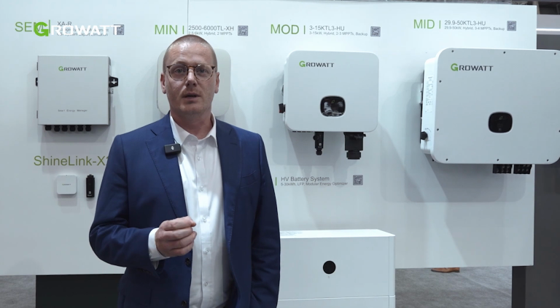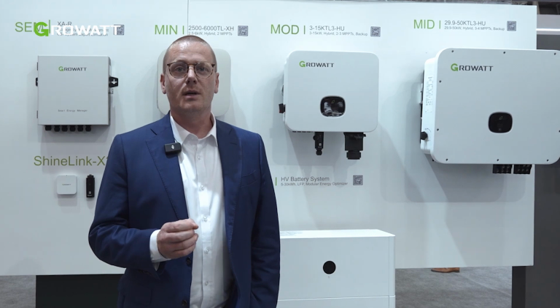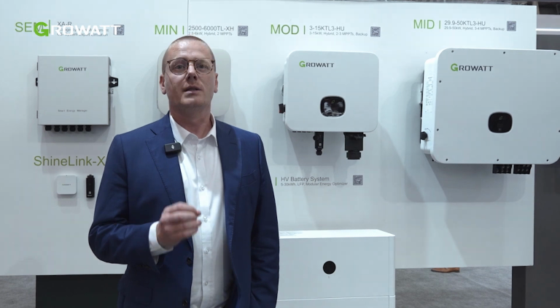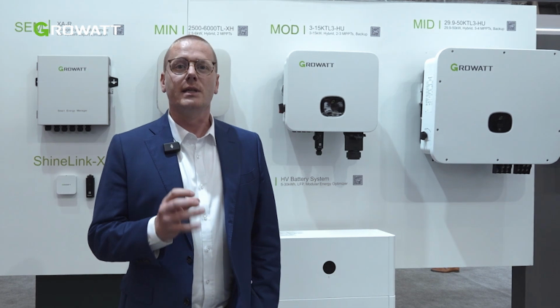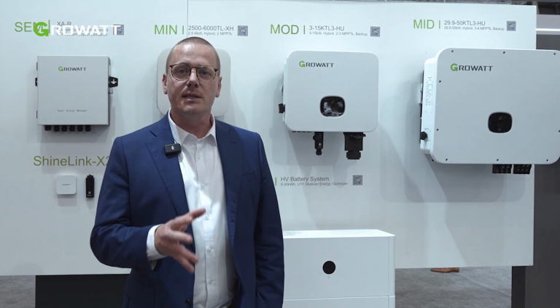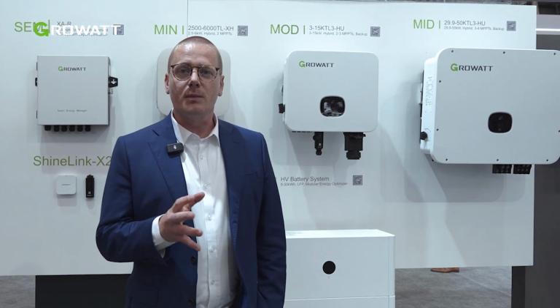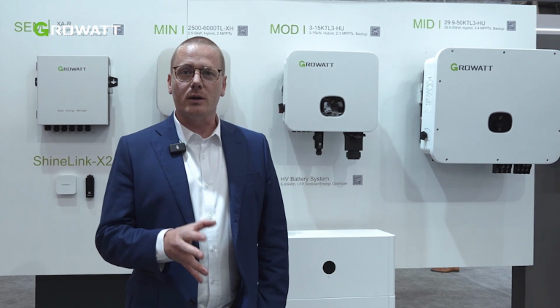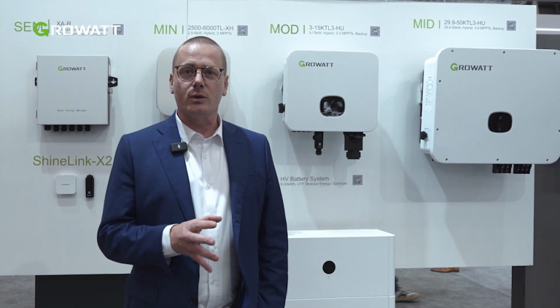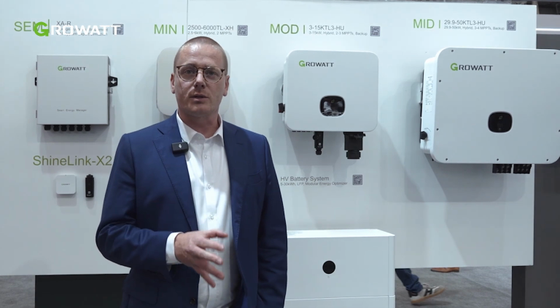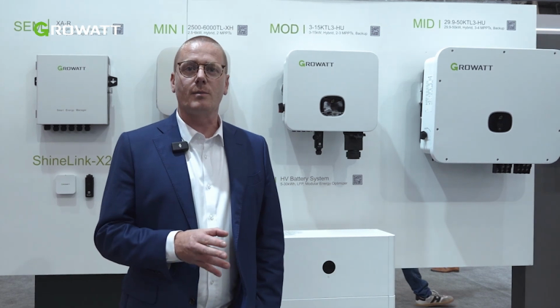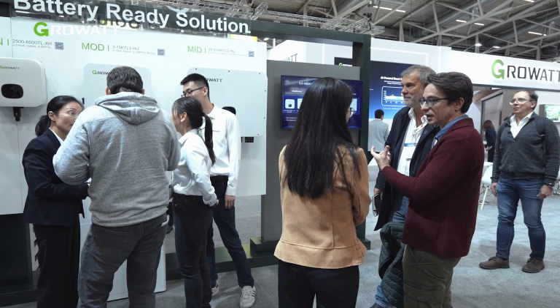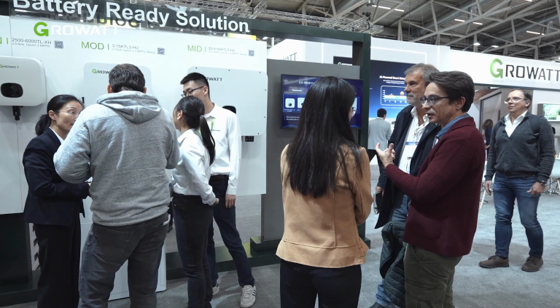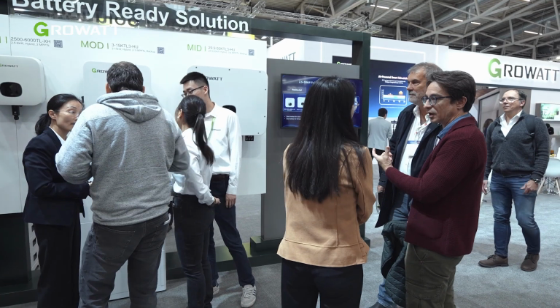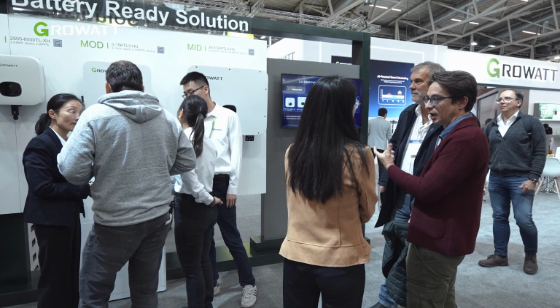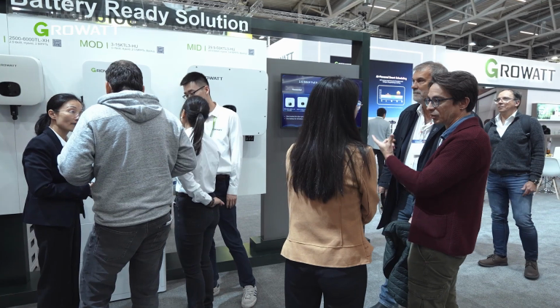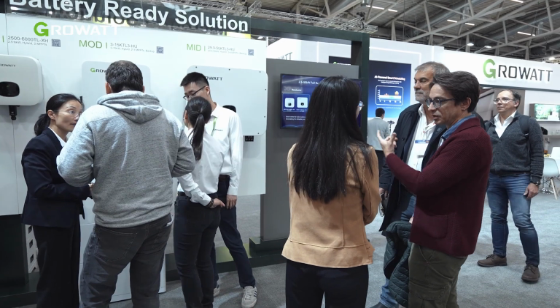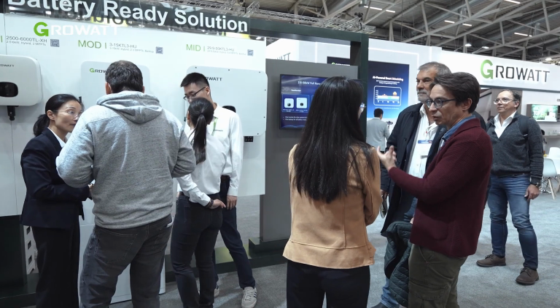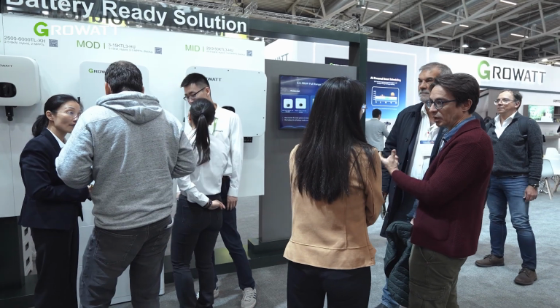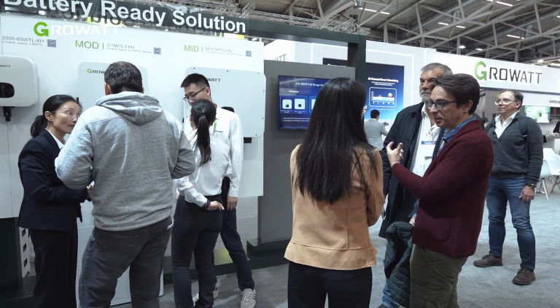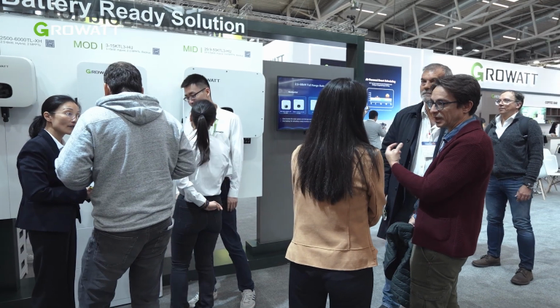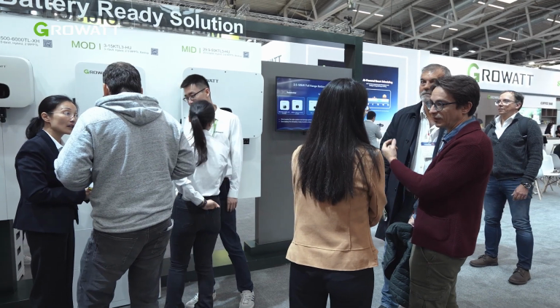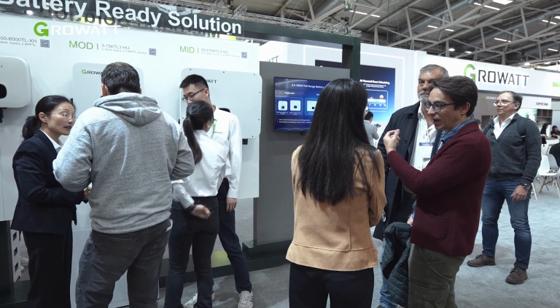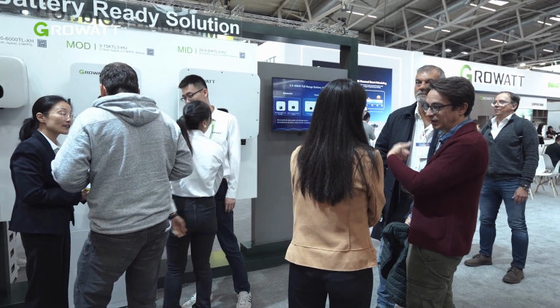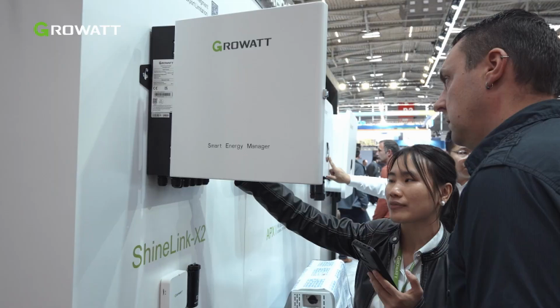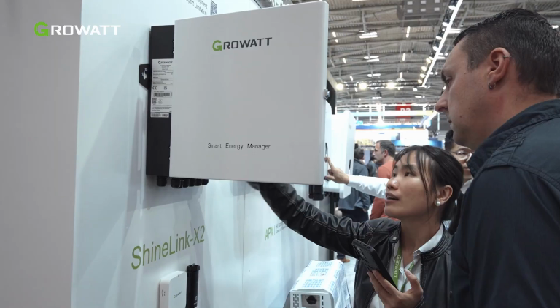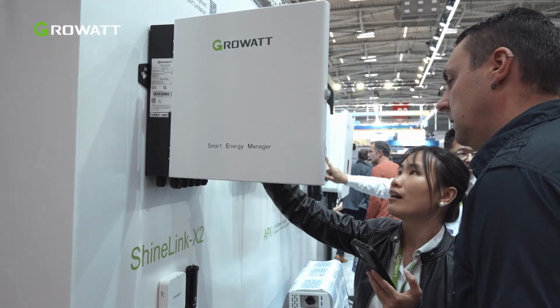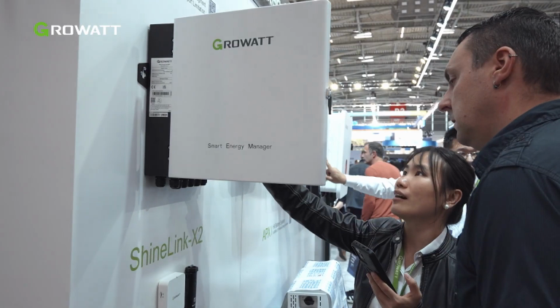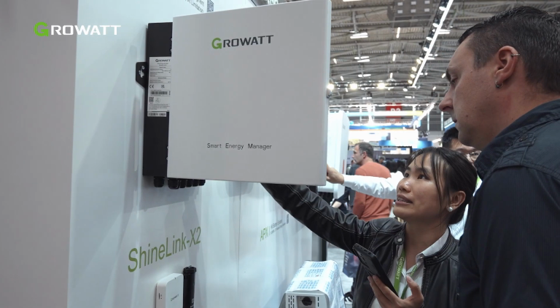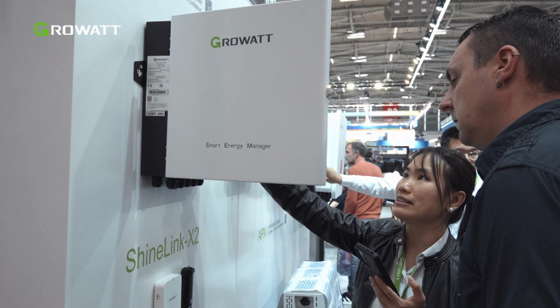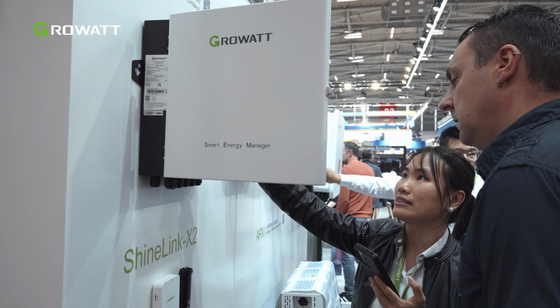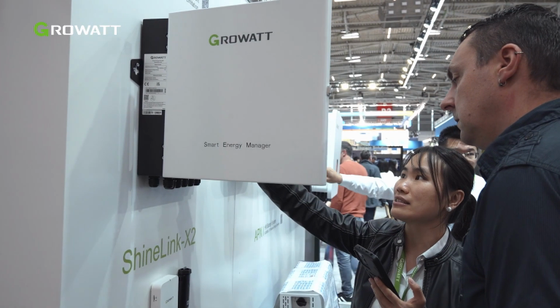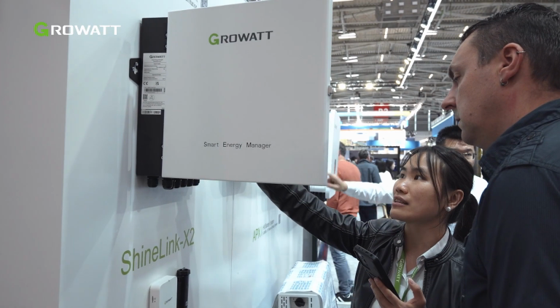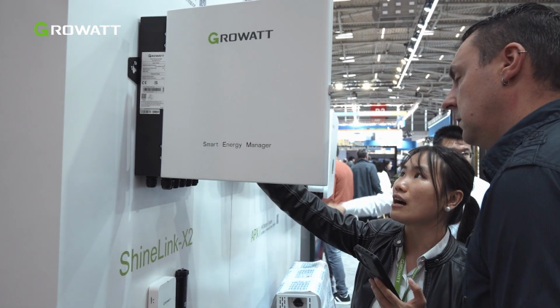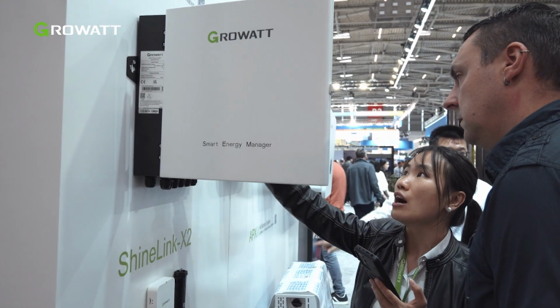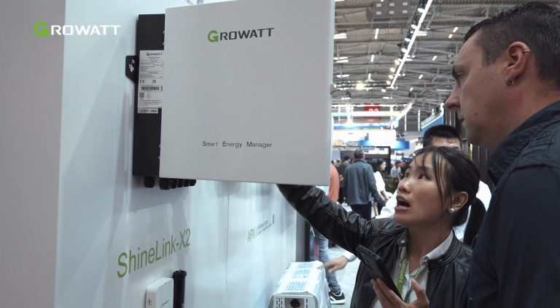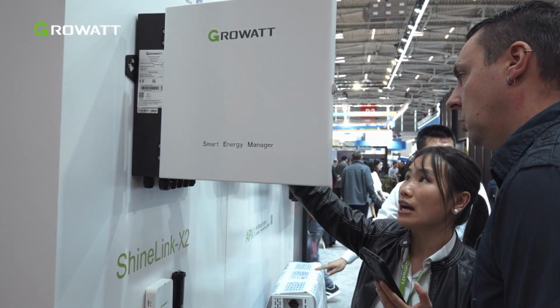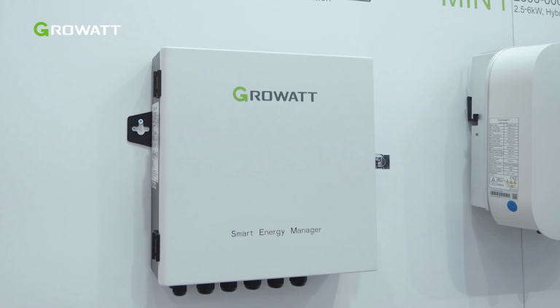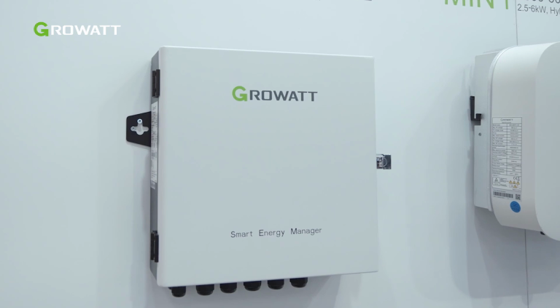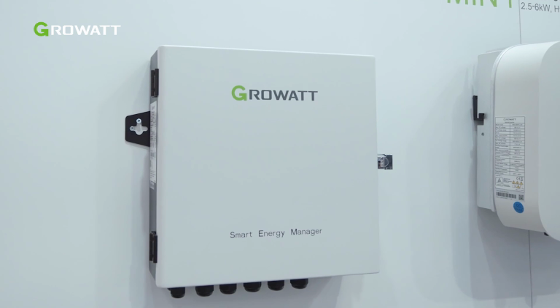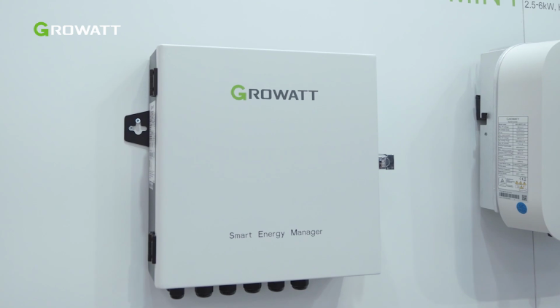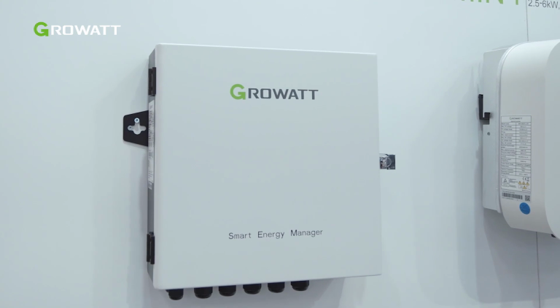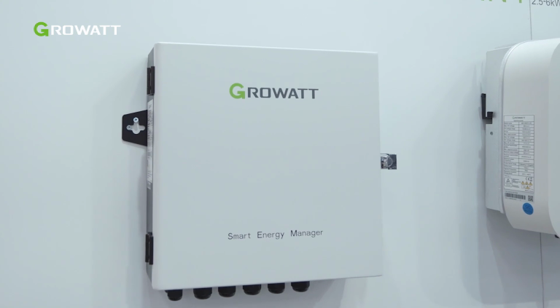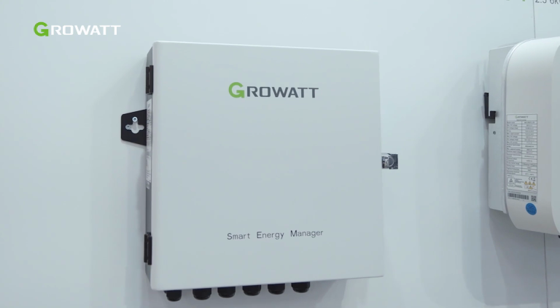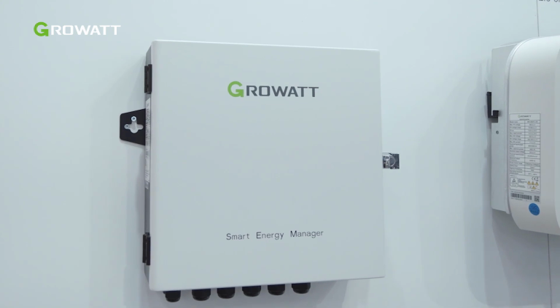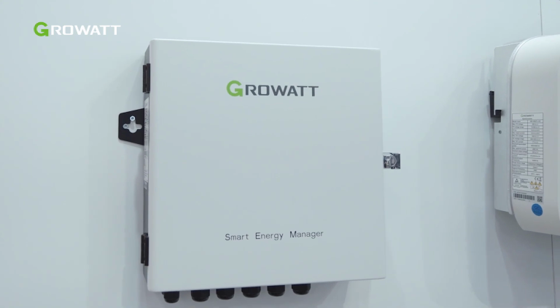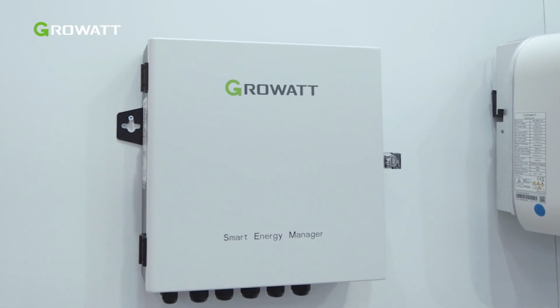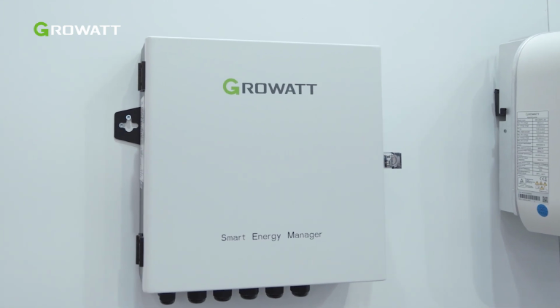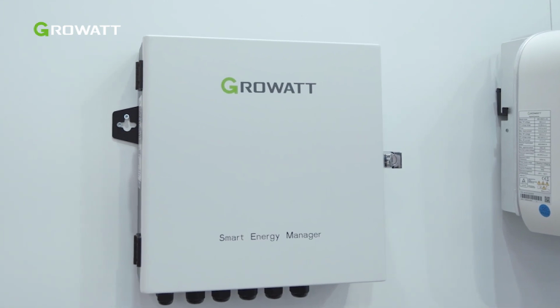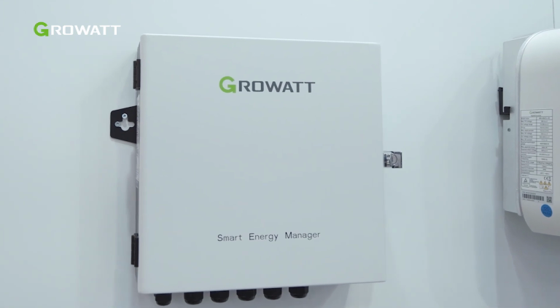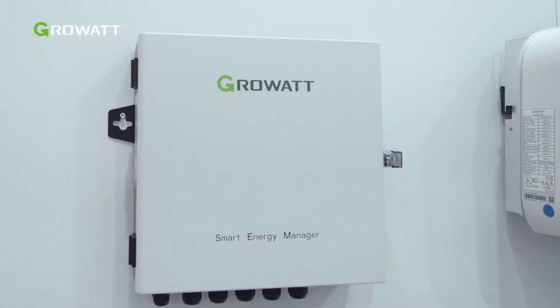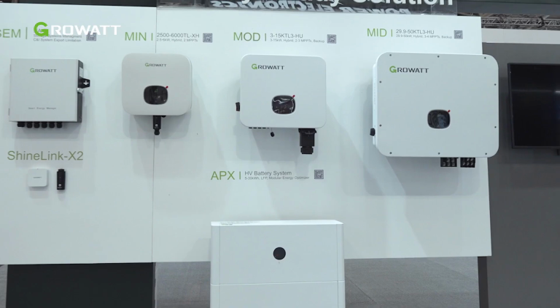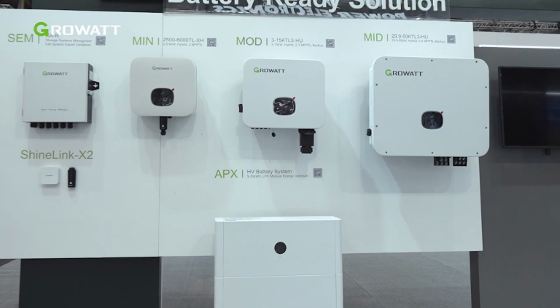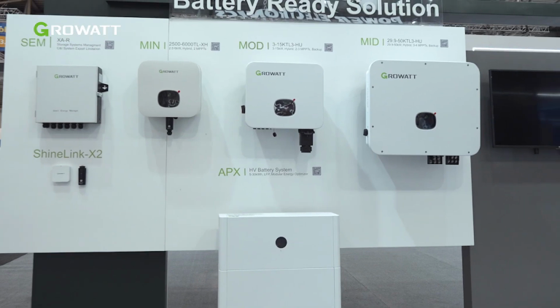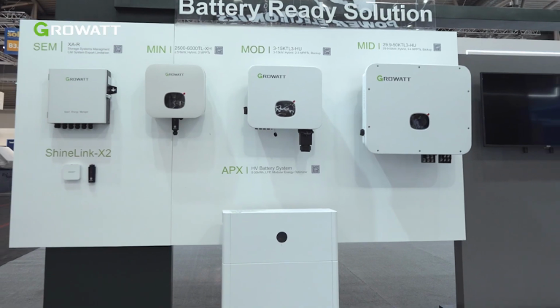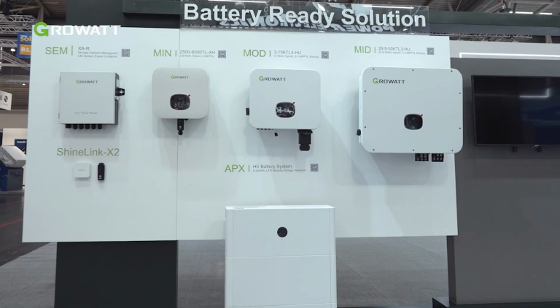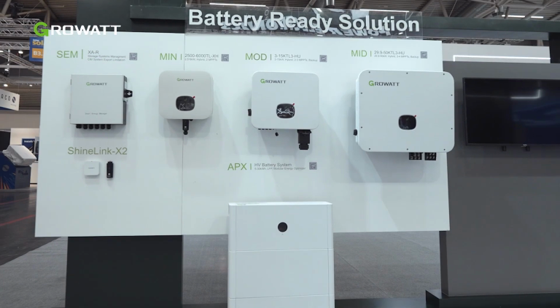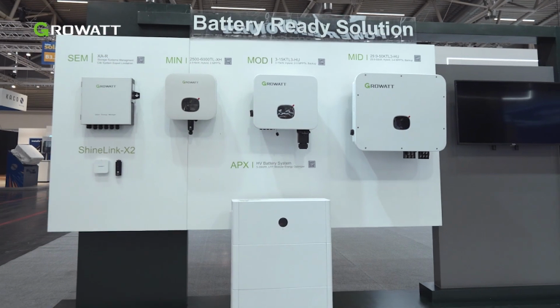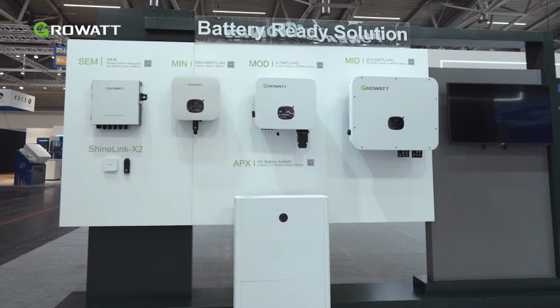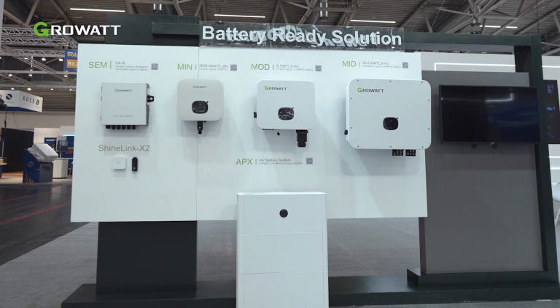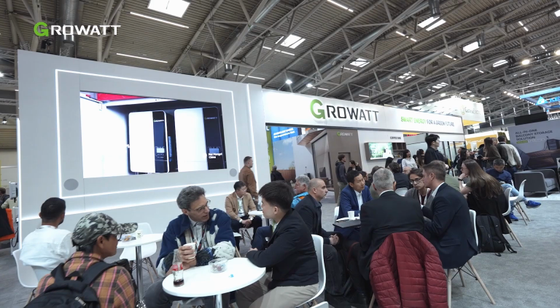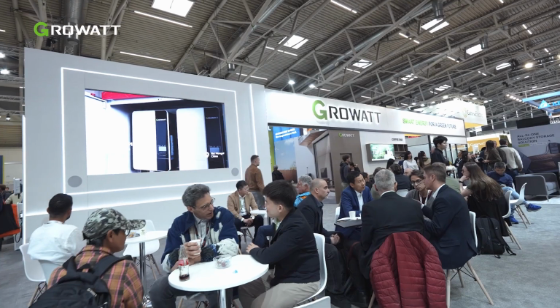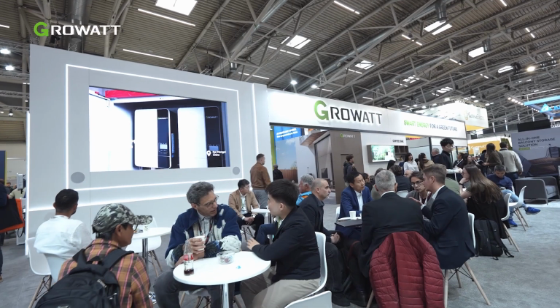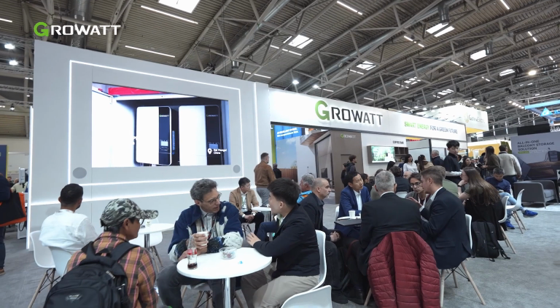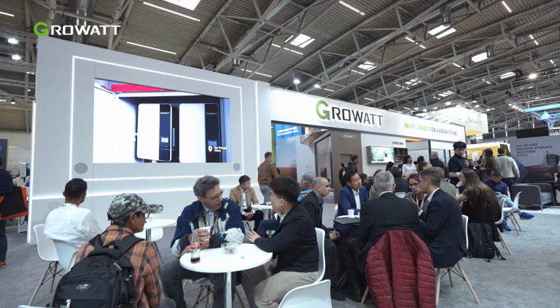These models come equipped with a built-in backup function, ensuring that you'll never be left in the dark, even during a power outage.